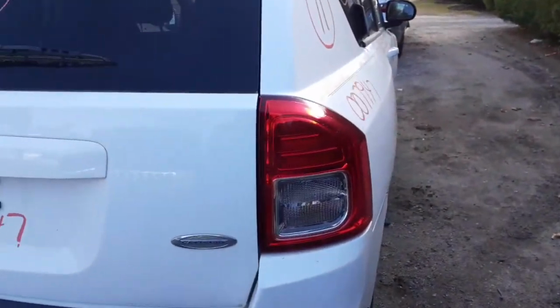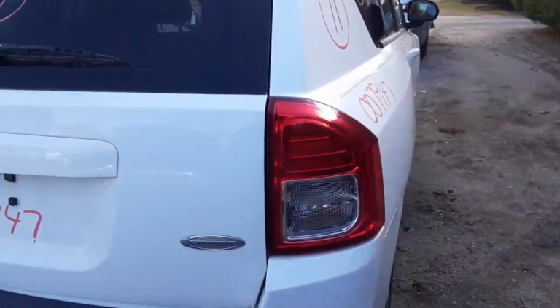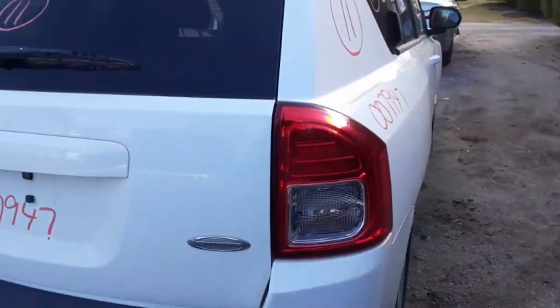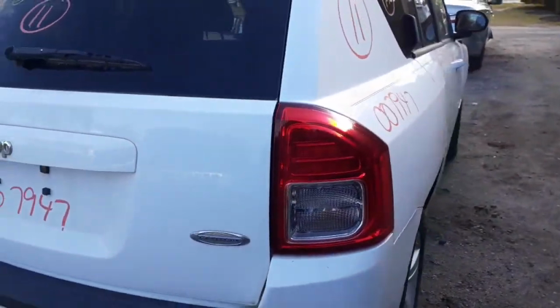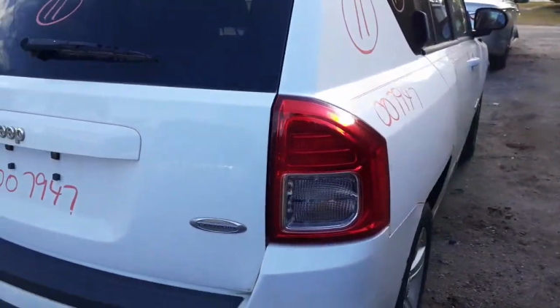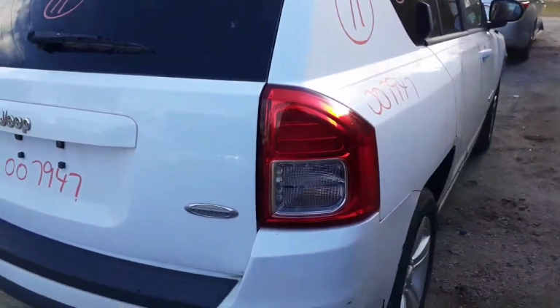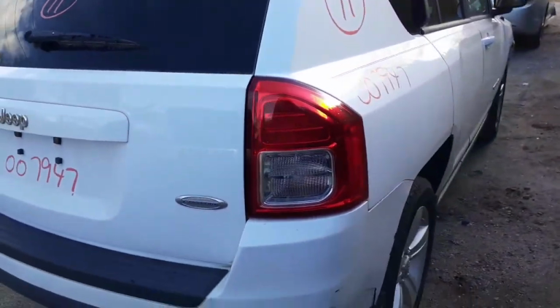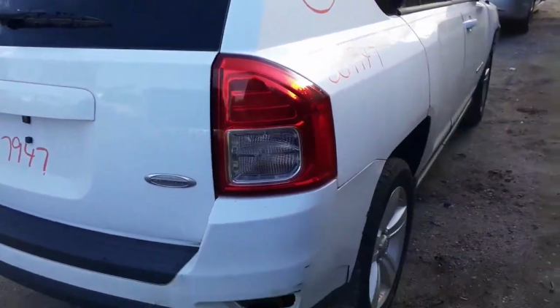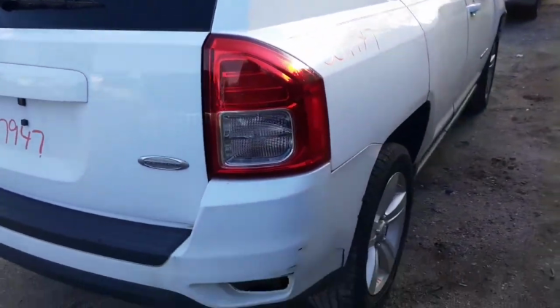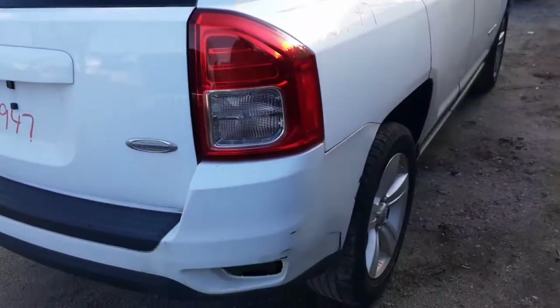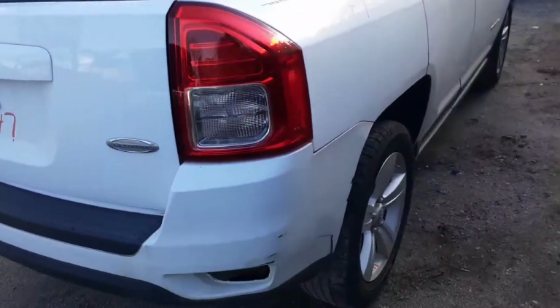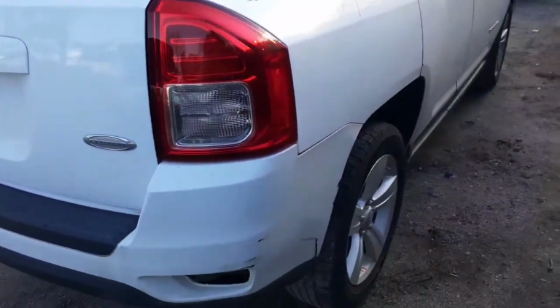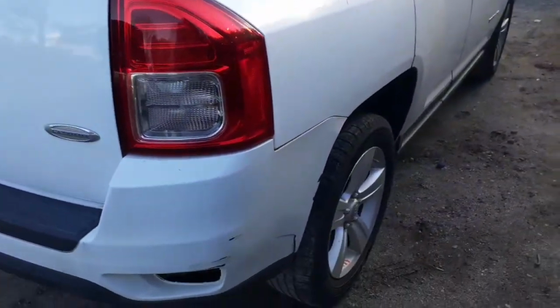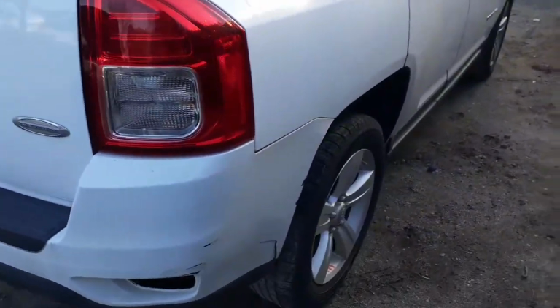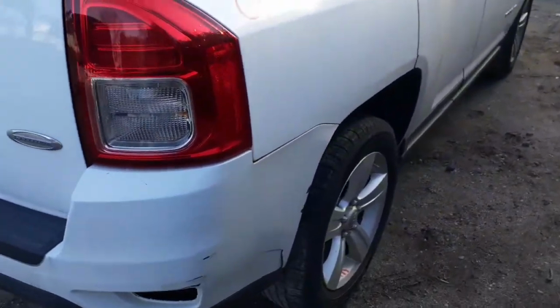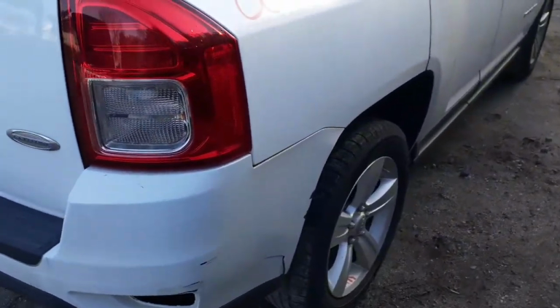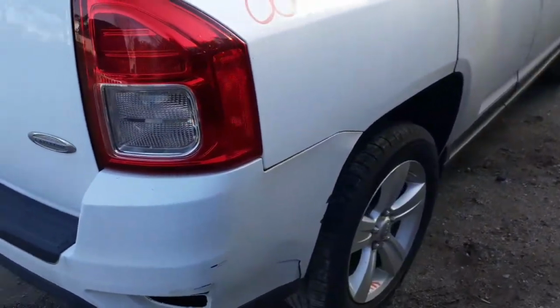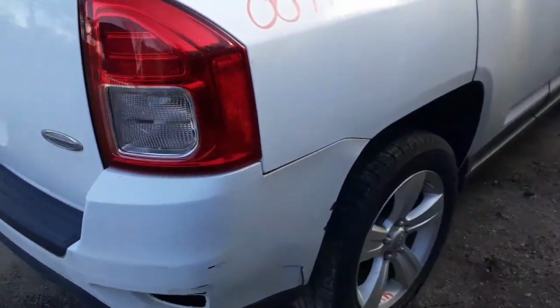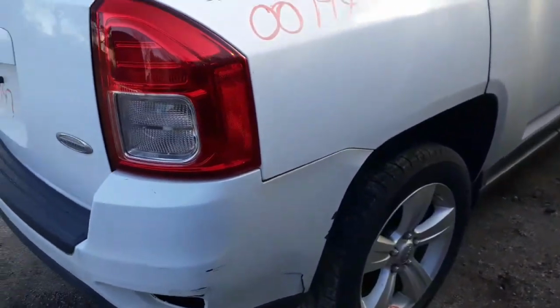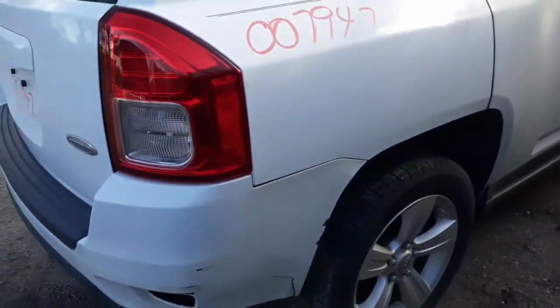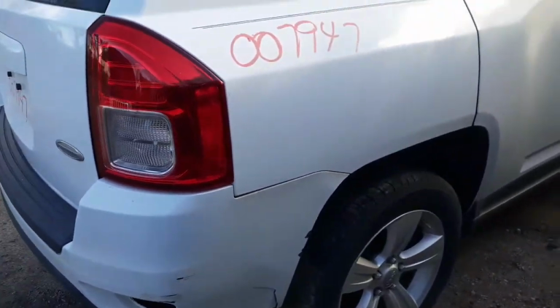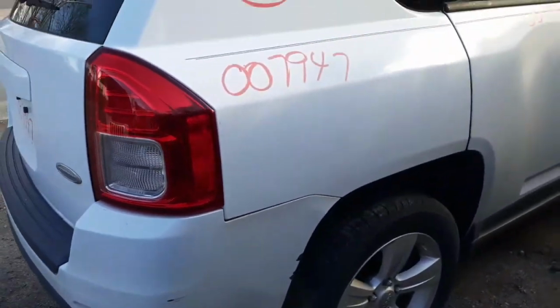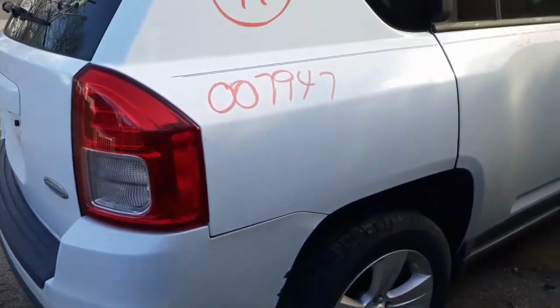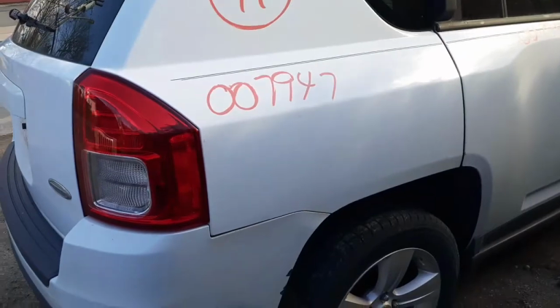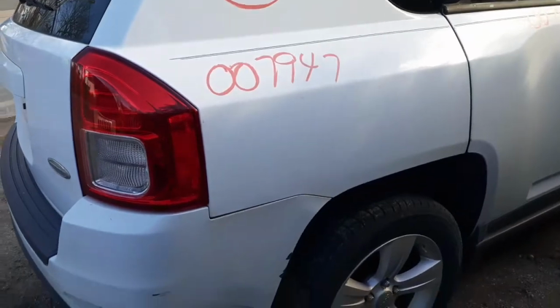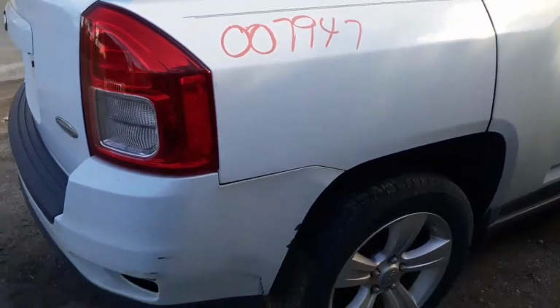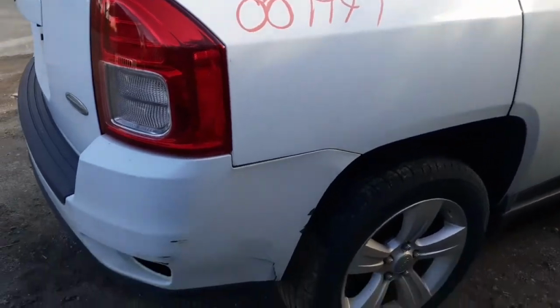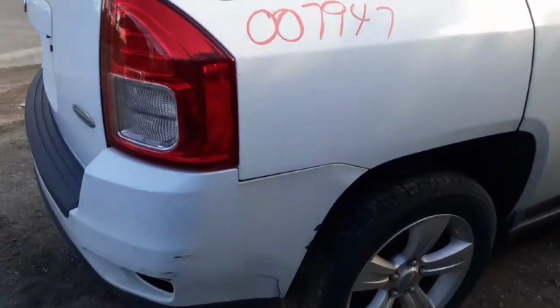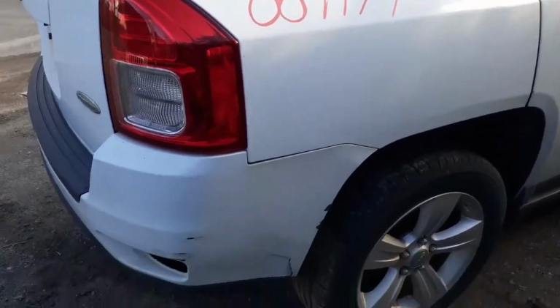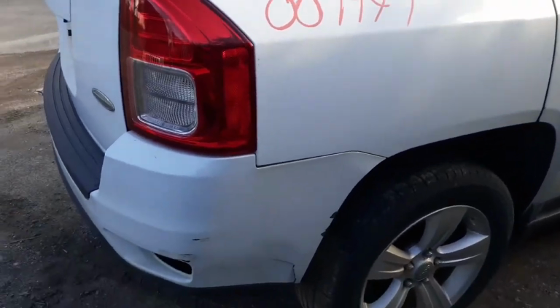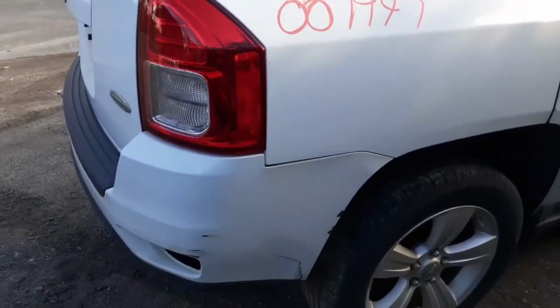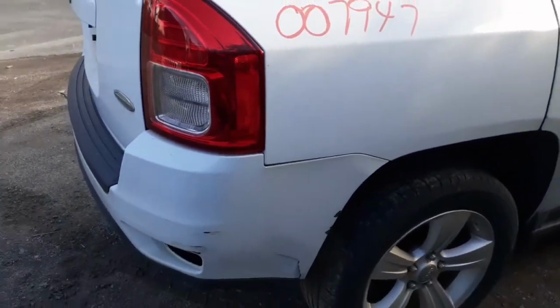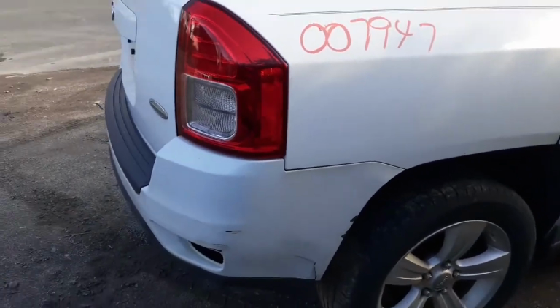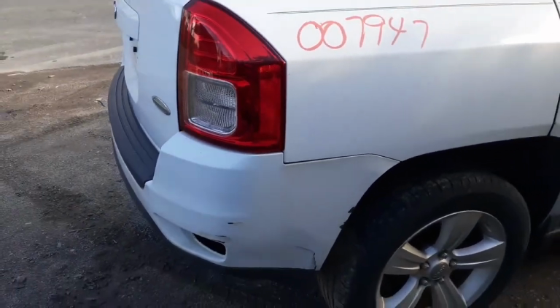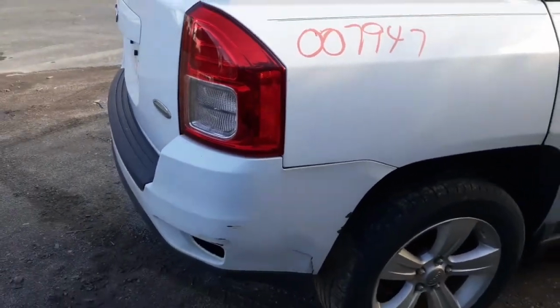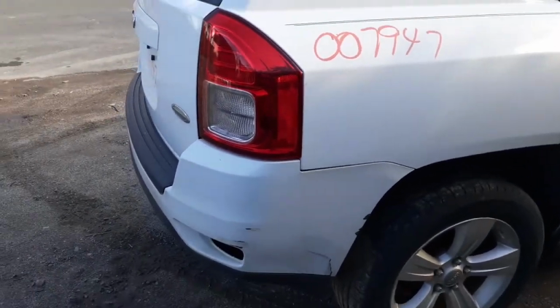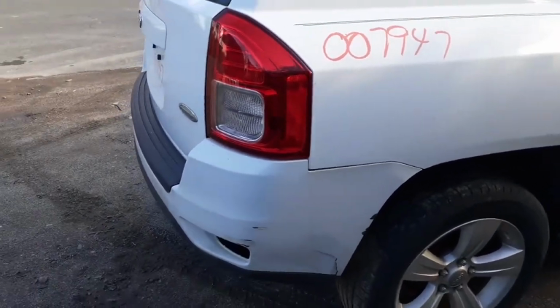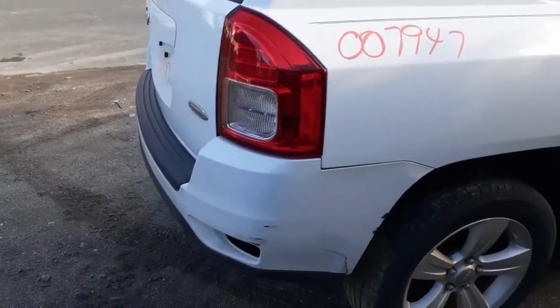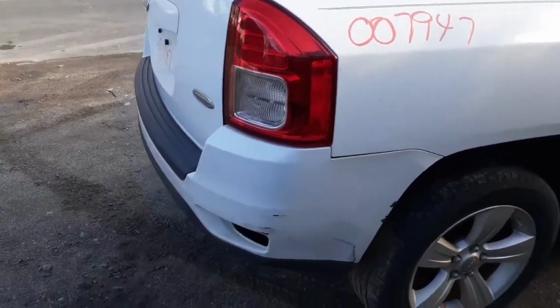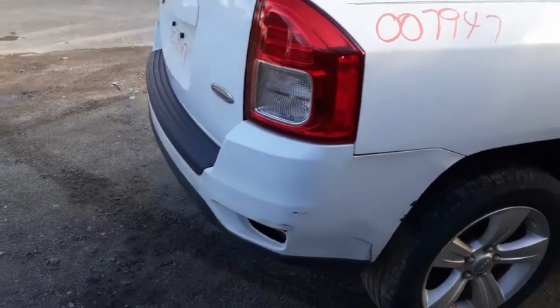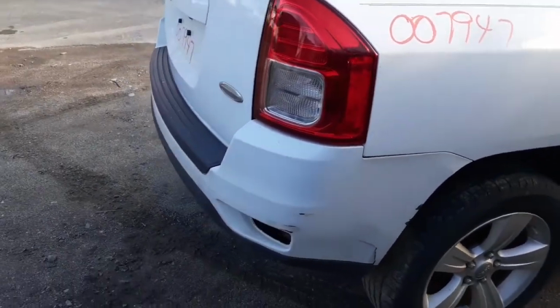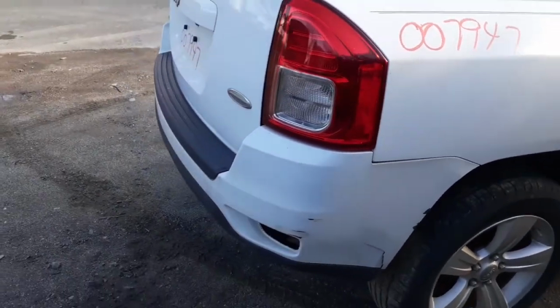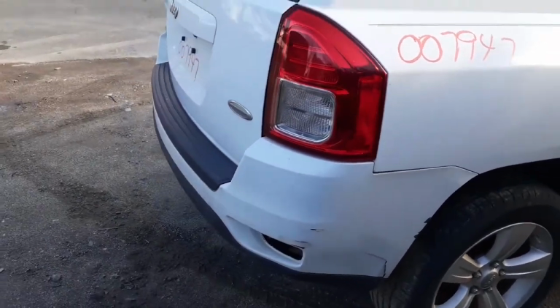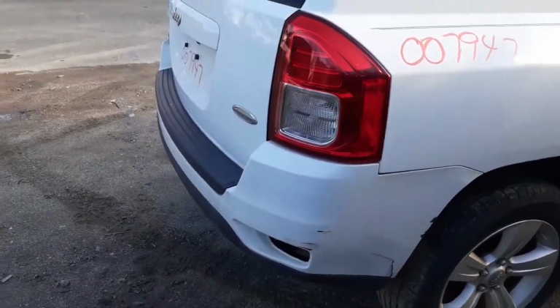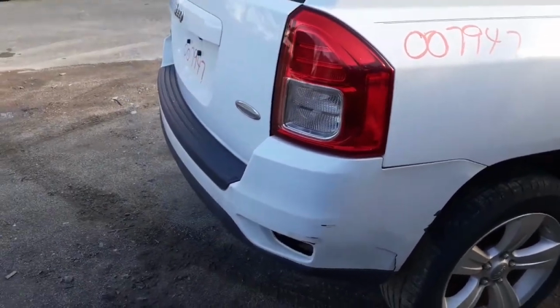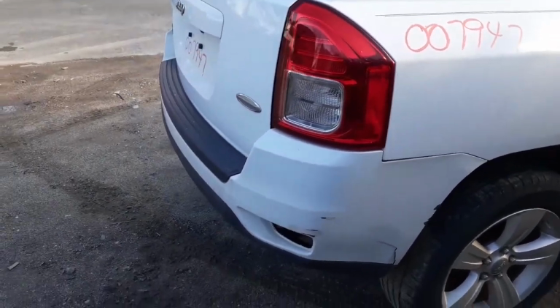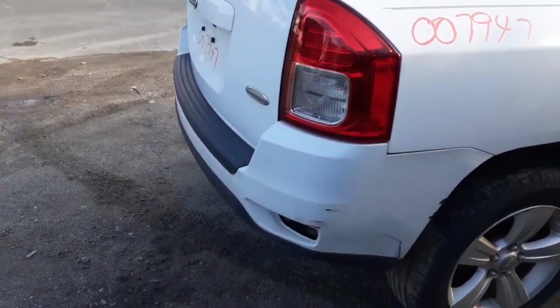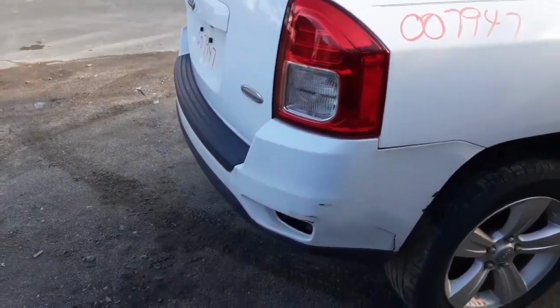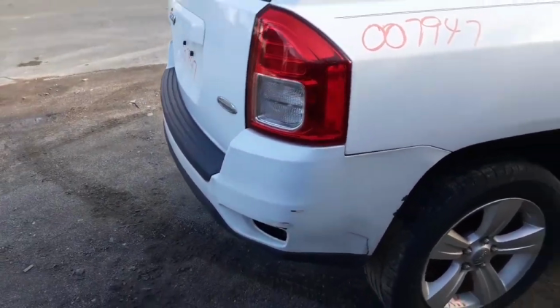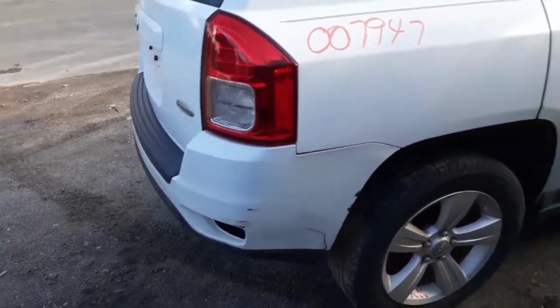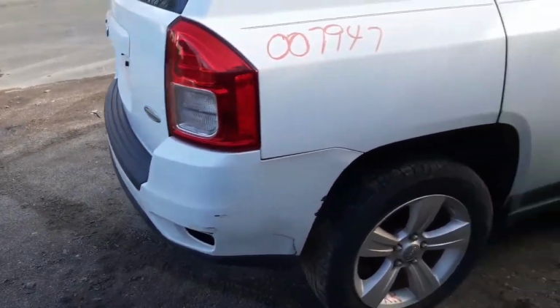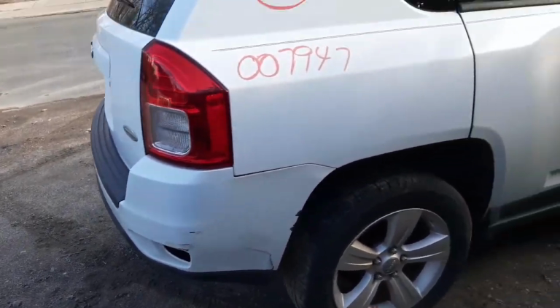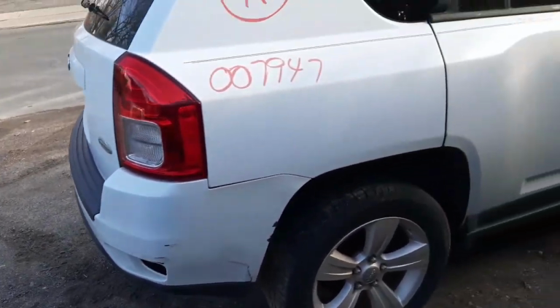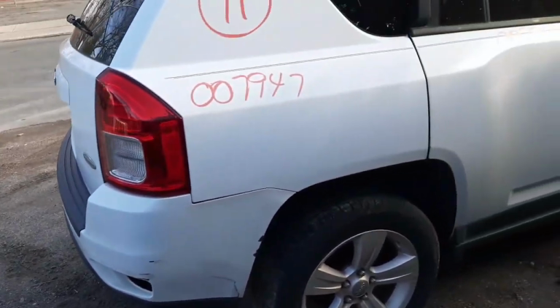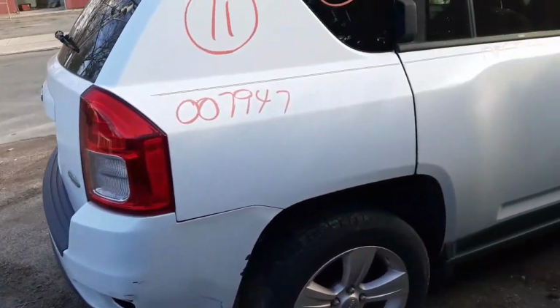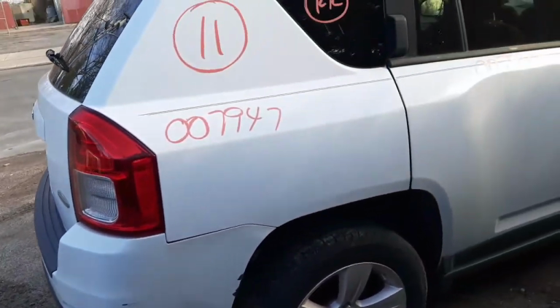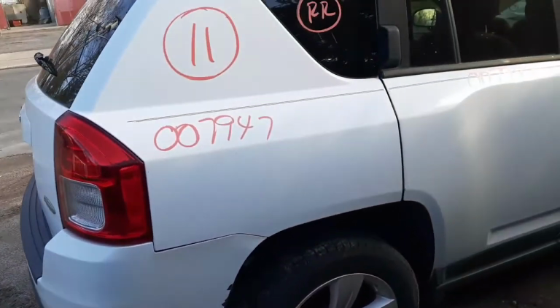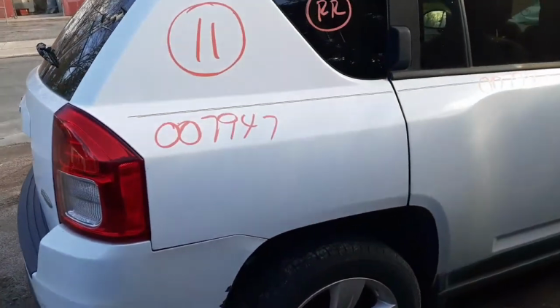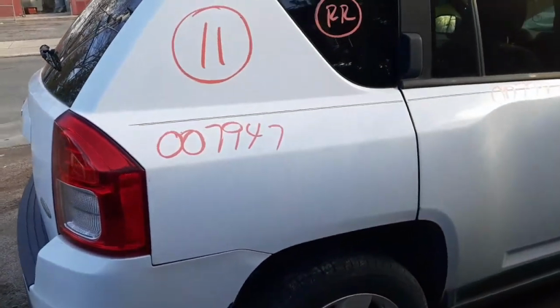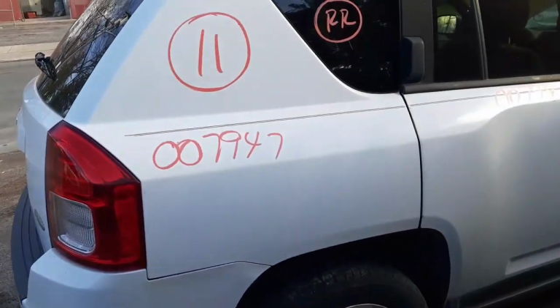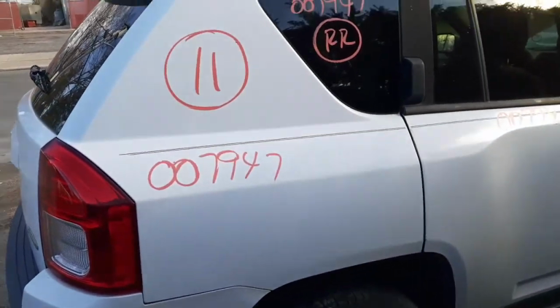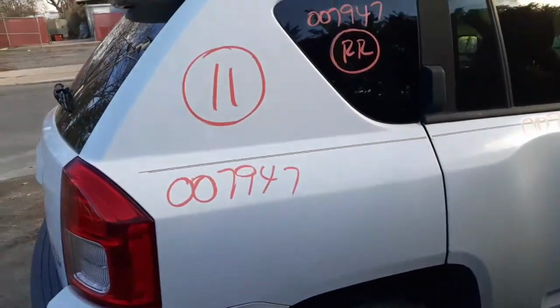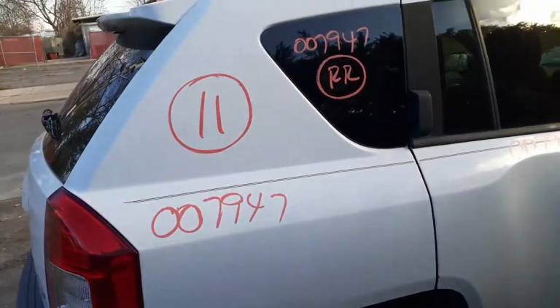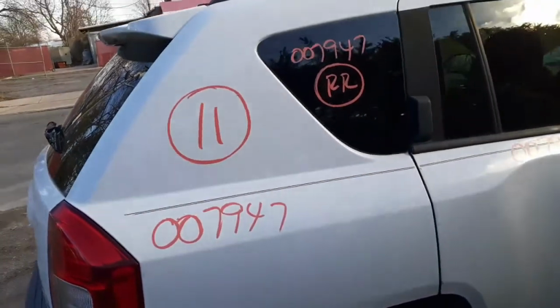Right rear taillight is good. Bumper cover is no good, but you do have the reinforcement and the pad and everything like that. Right side quarter is good.